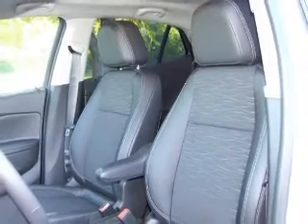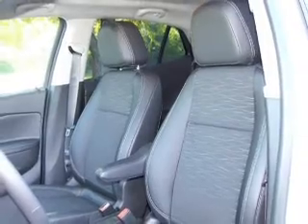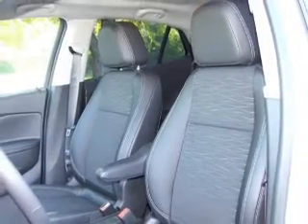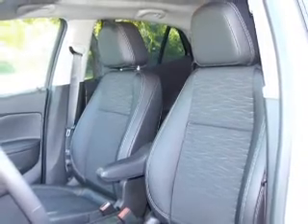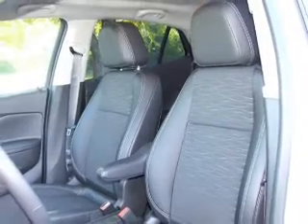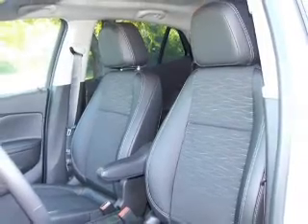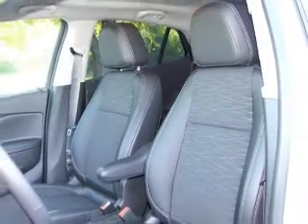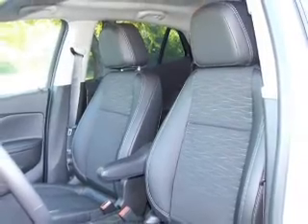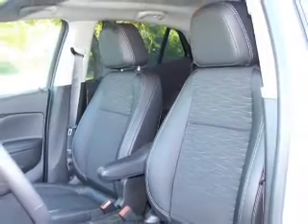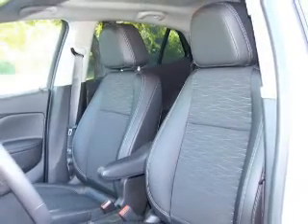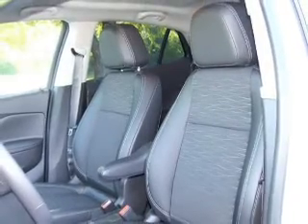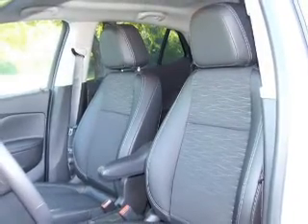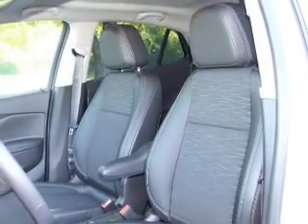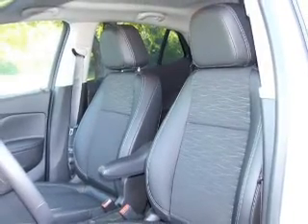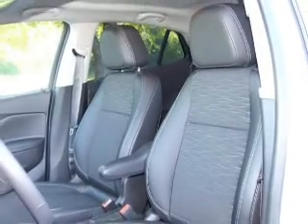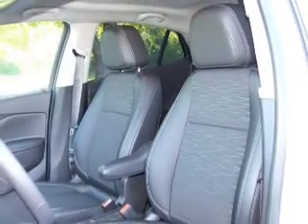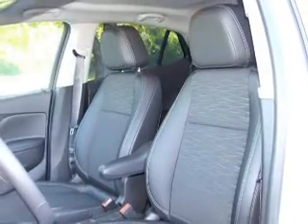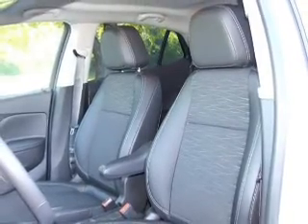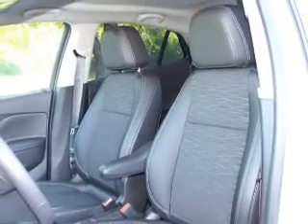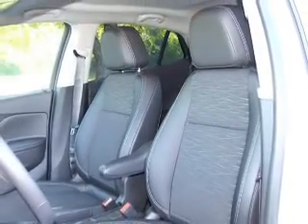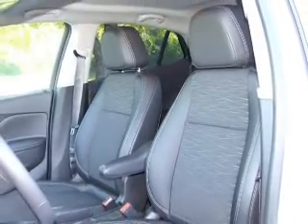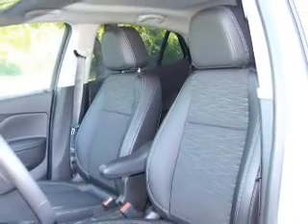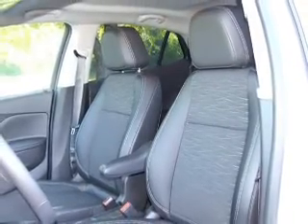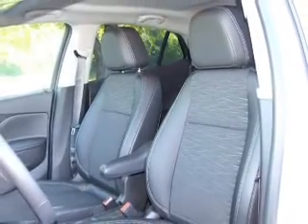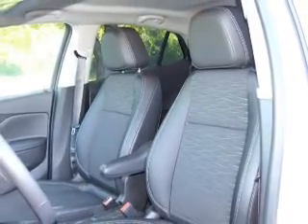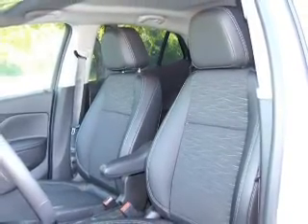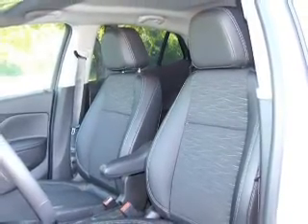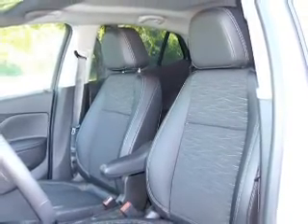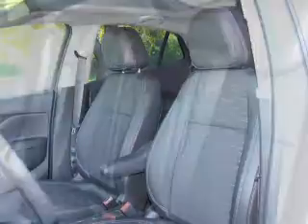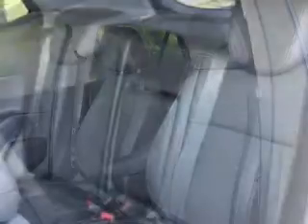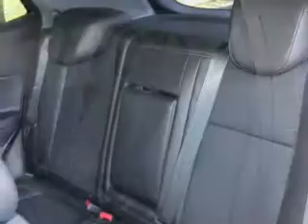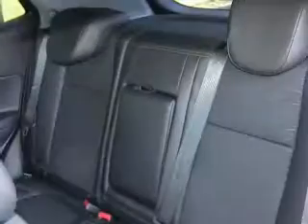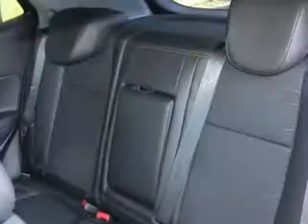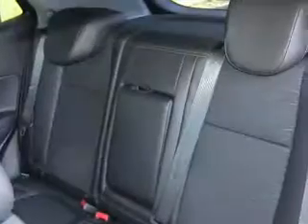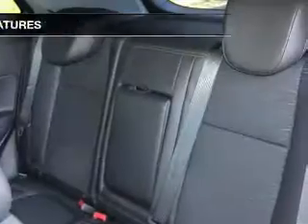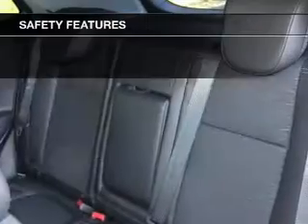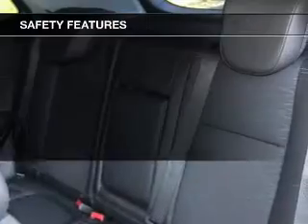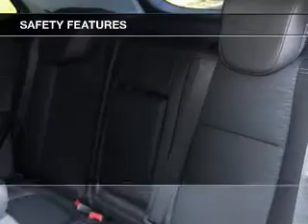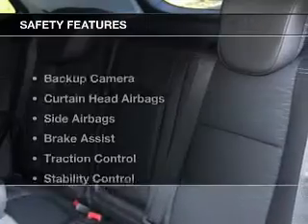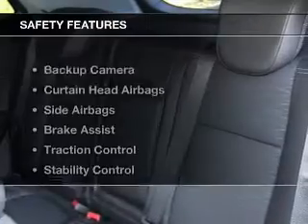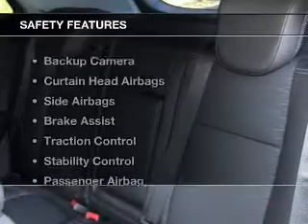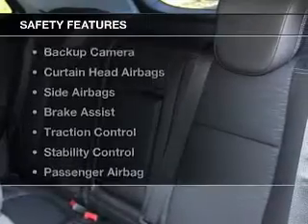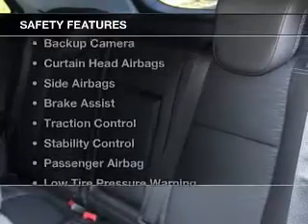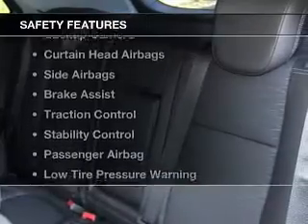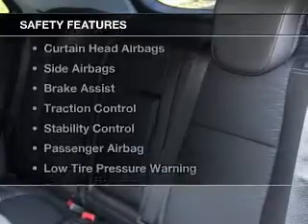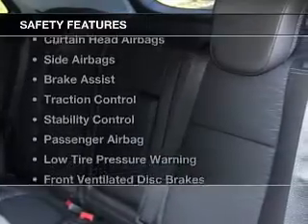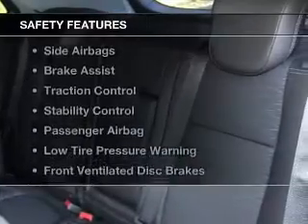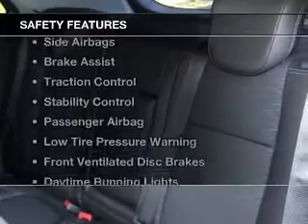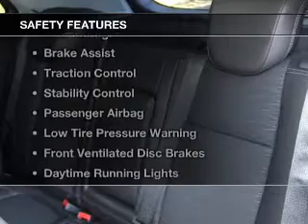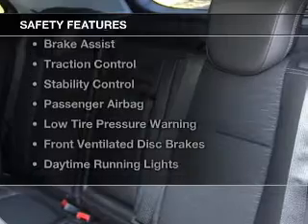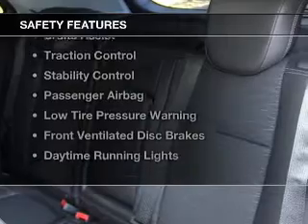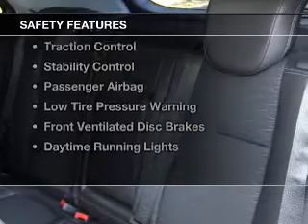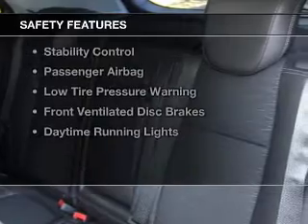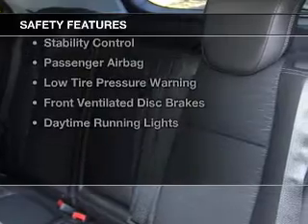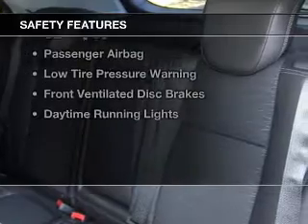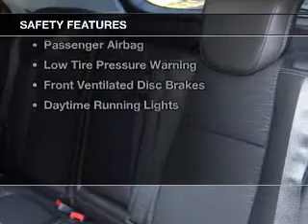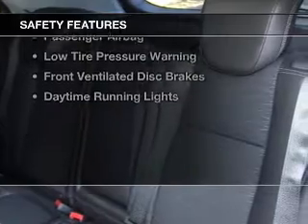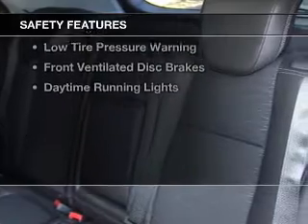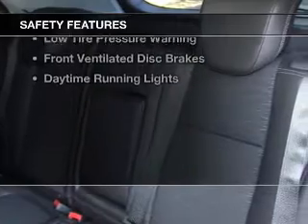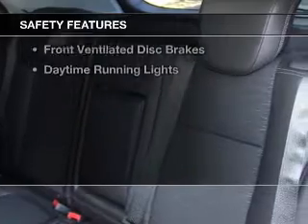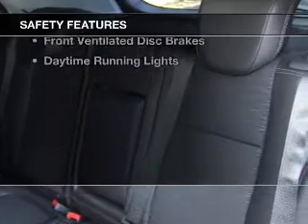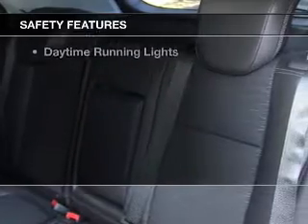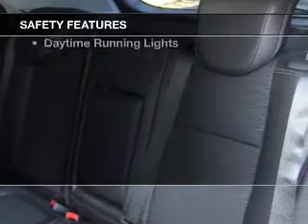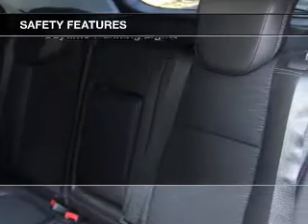Additional features include aluminum rims and a tilt and telescopic steering wheel. Safety was made a priority with these features.